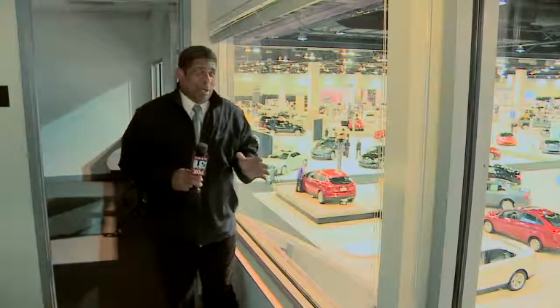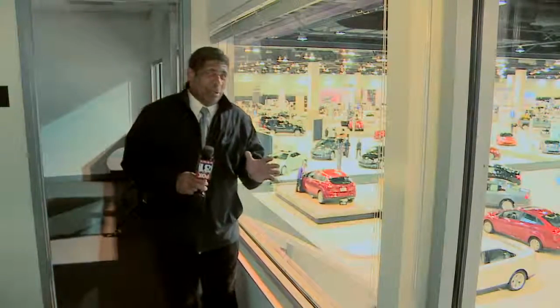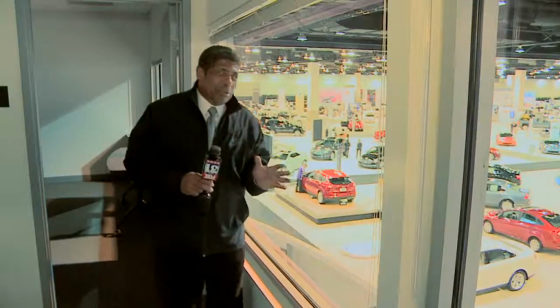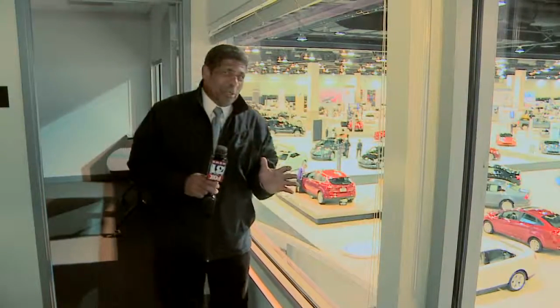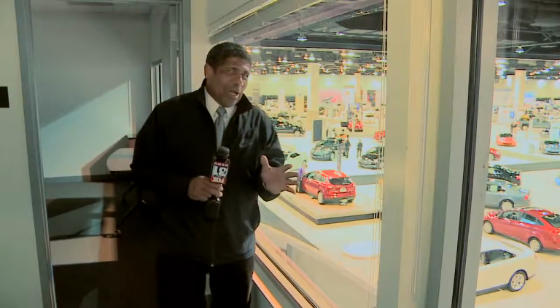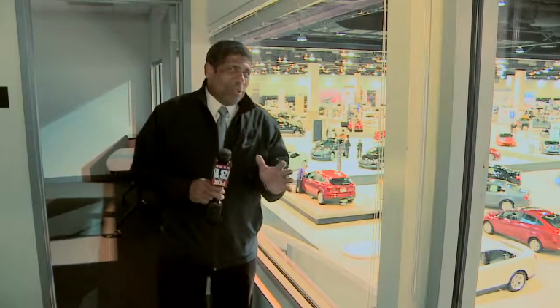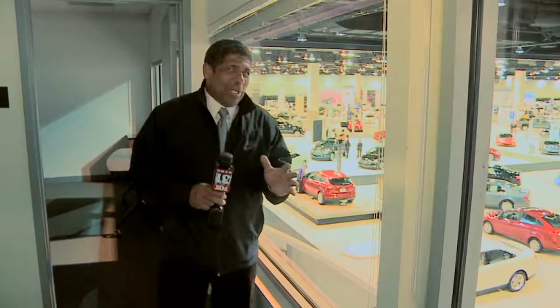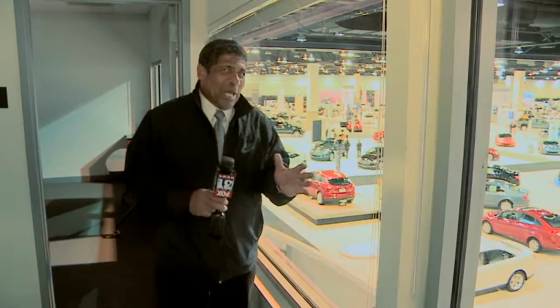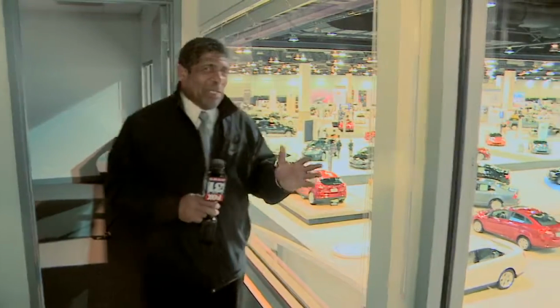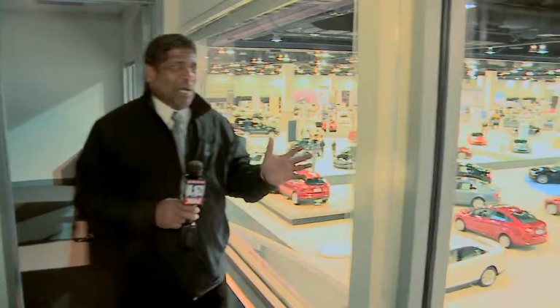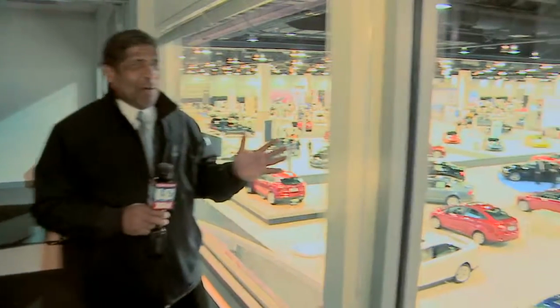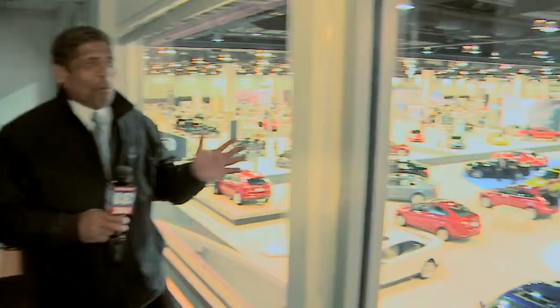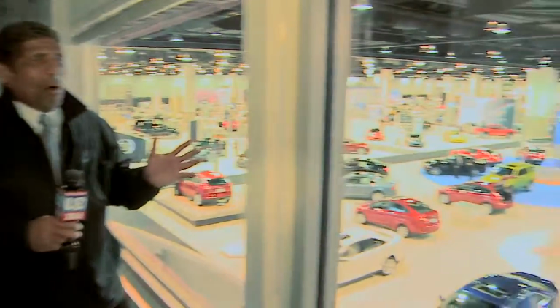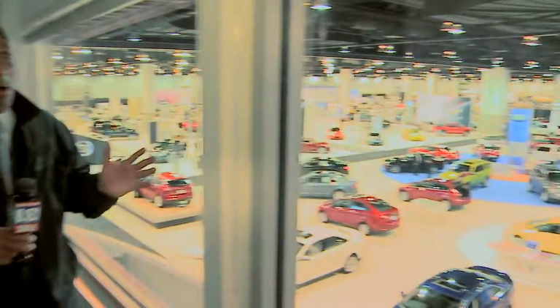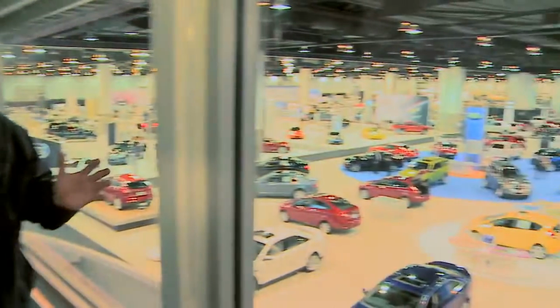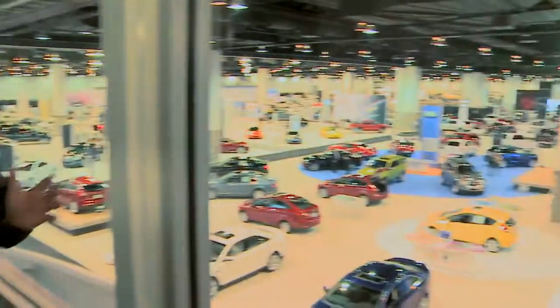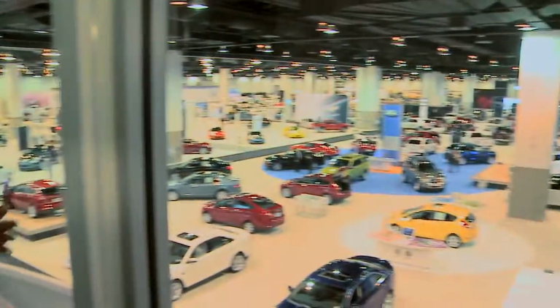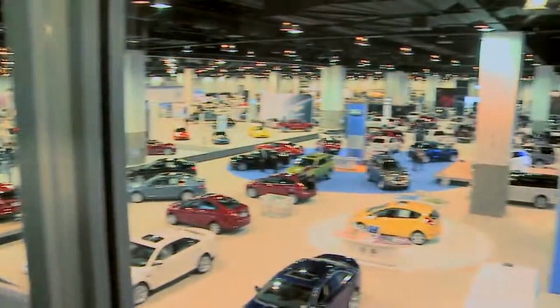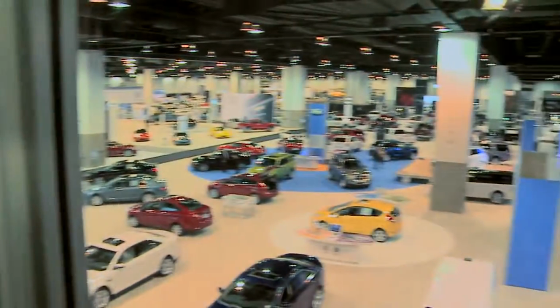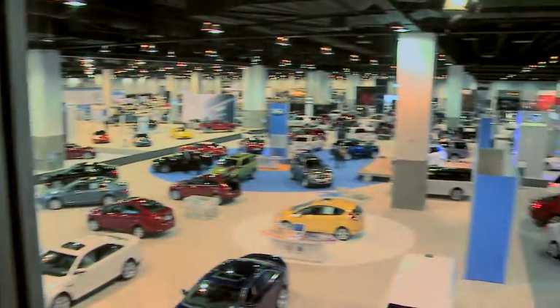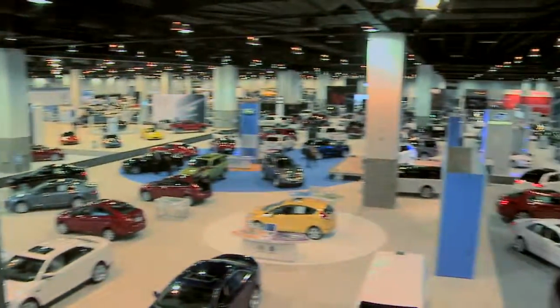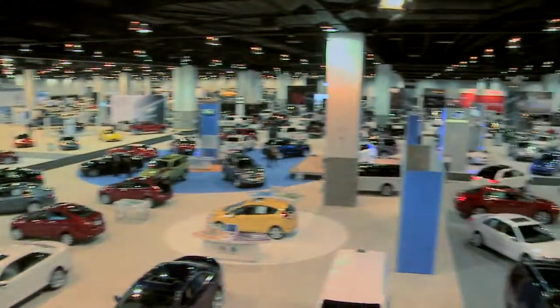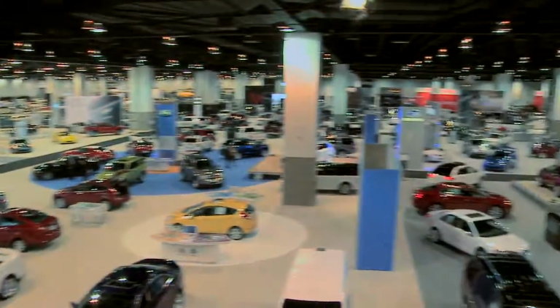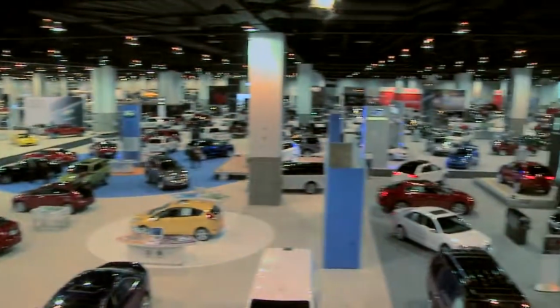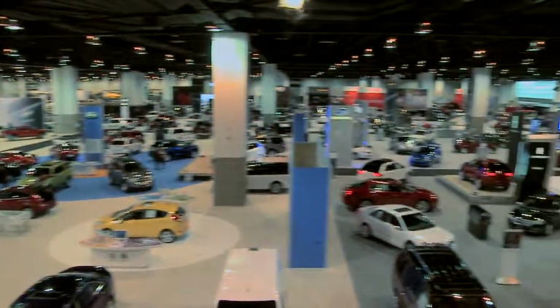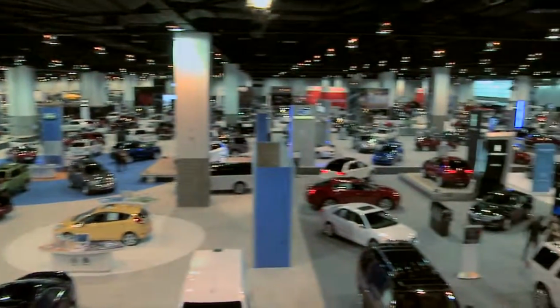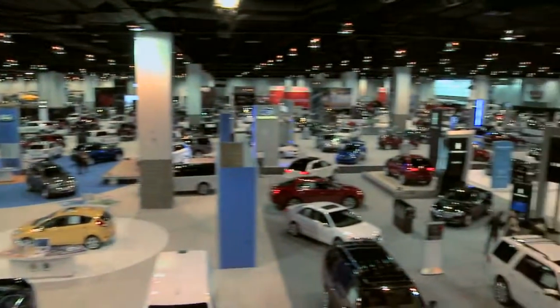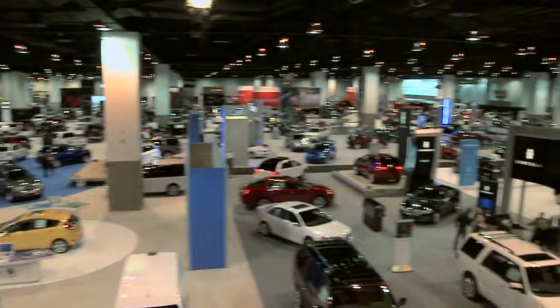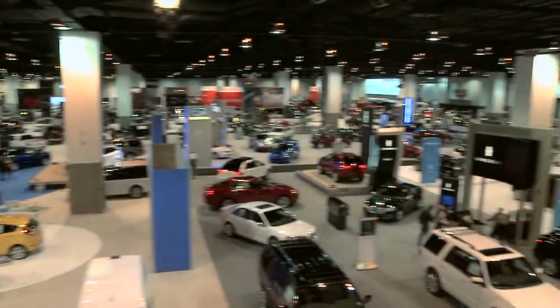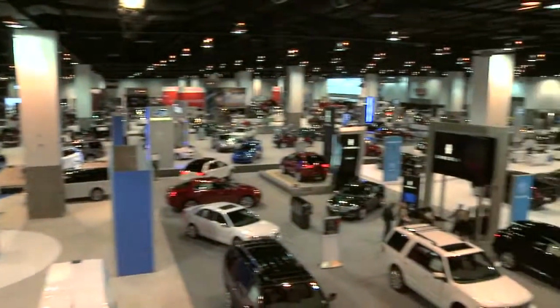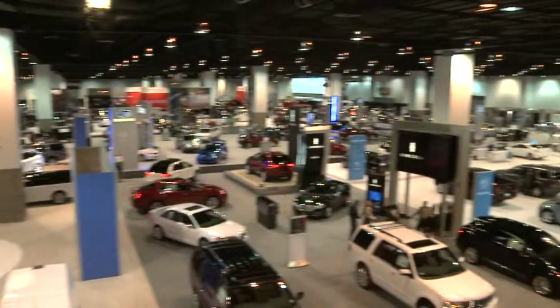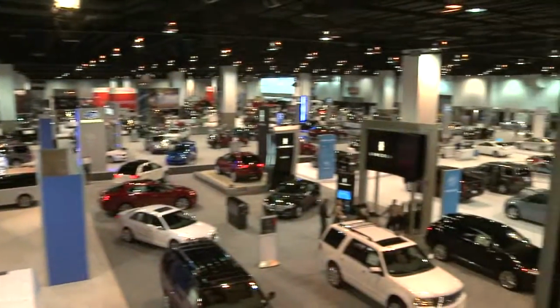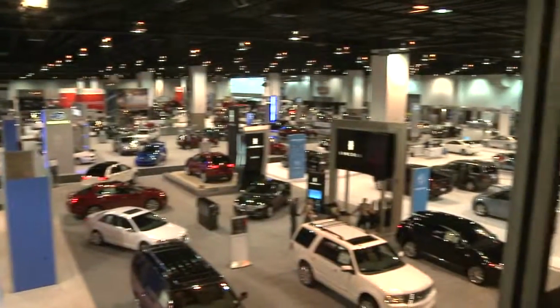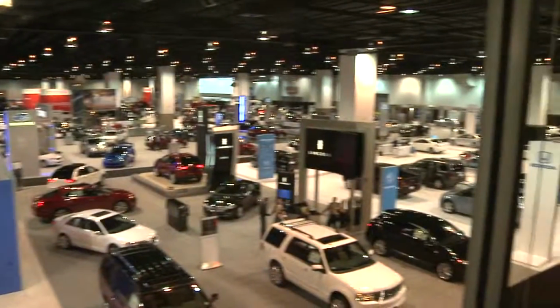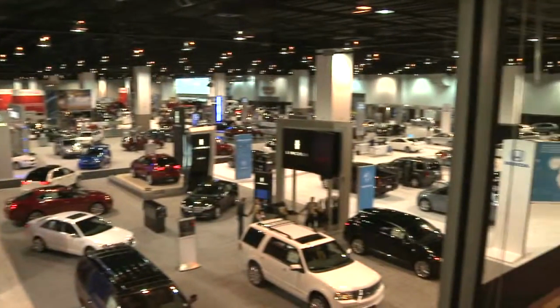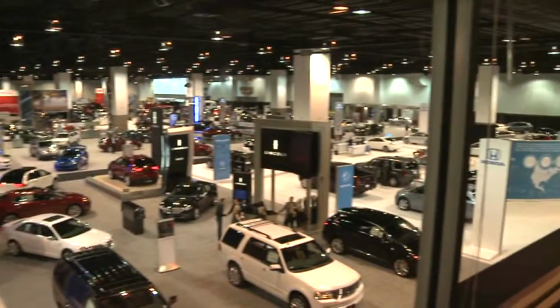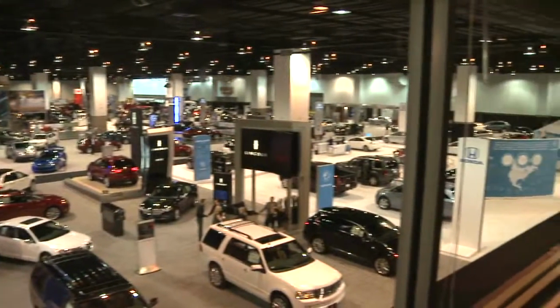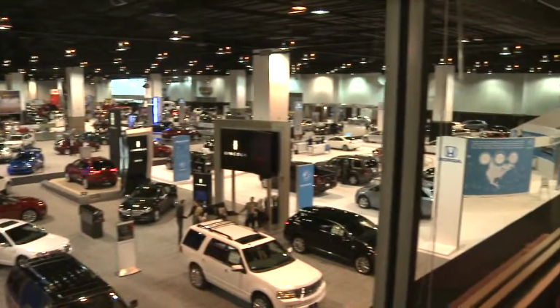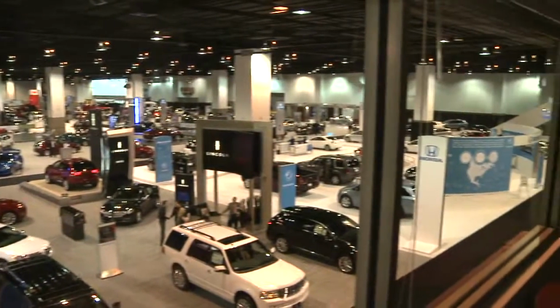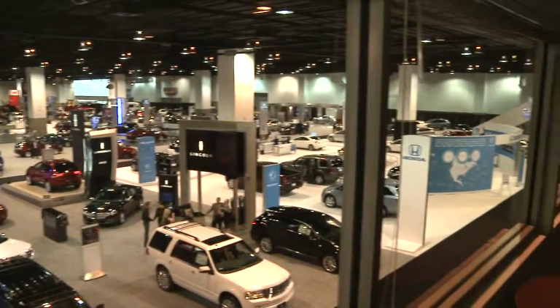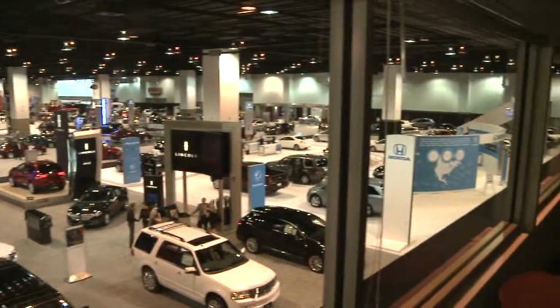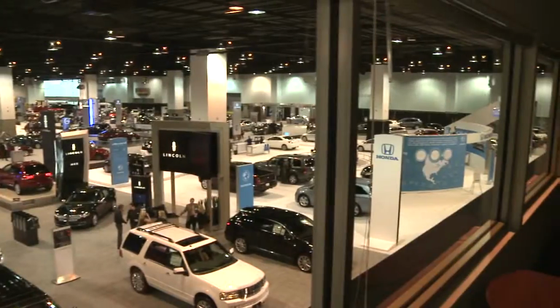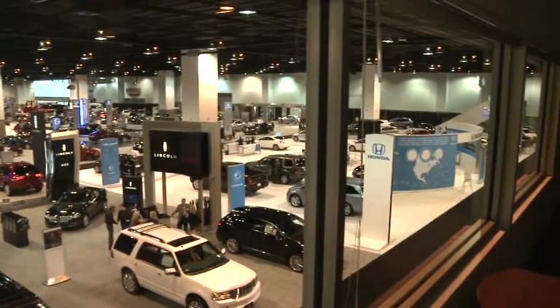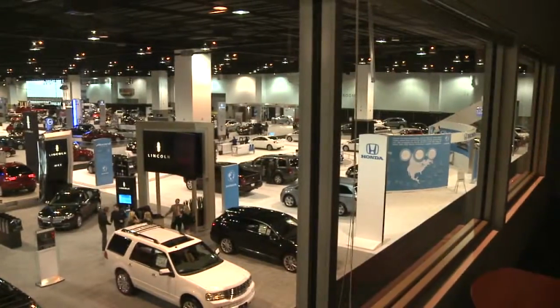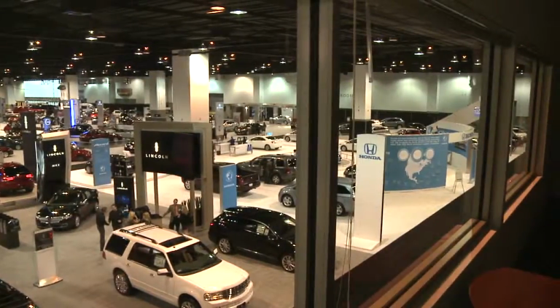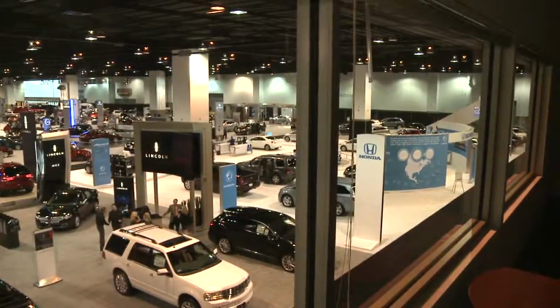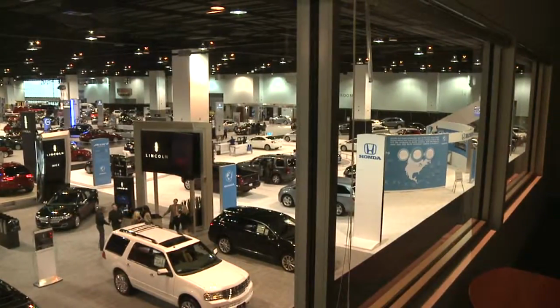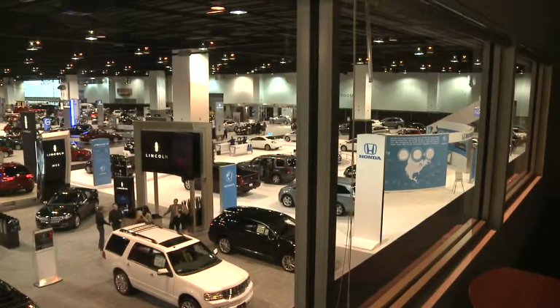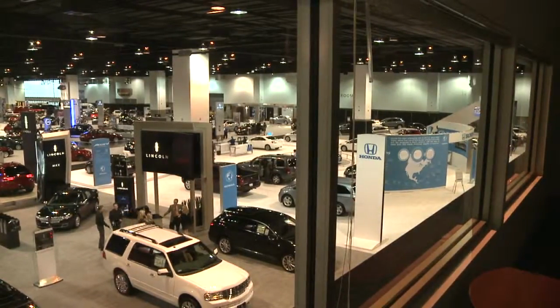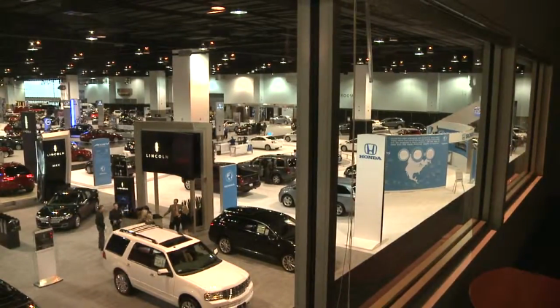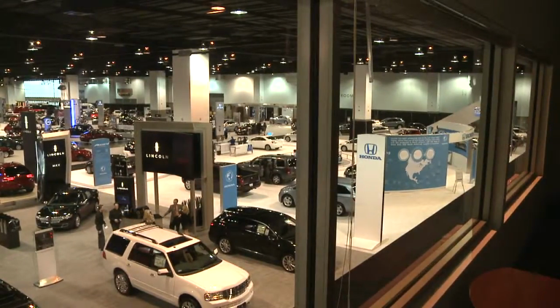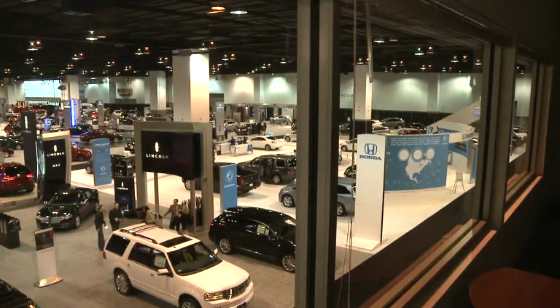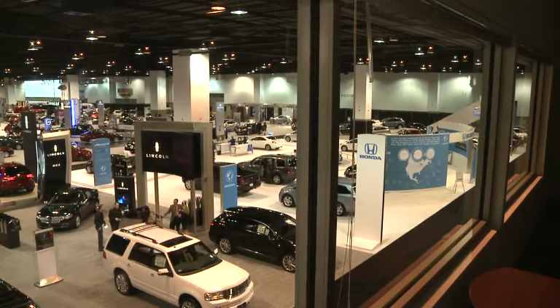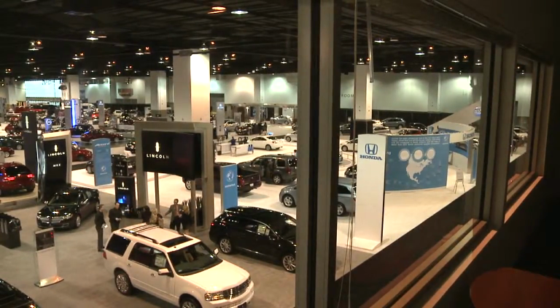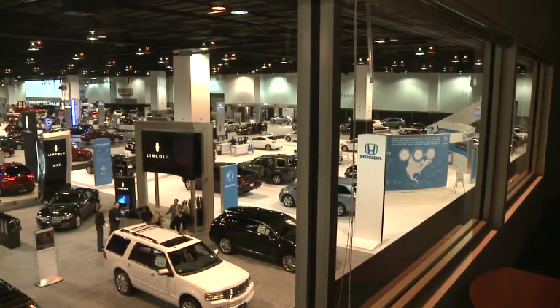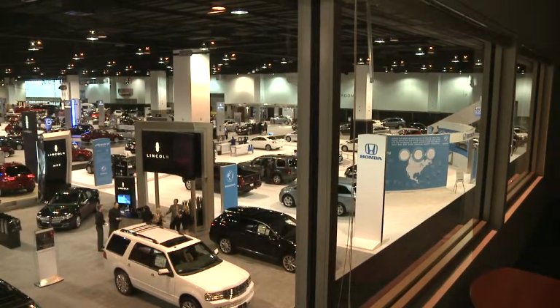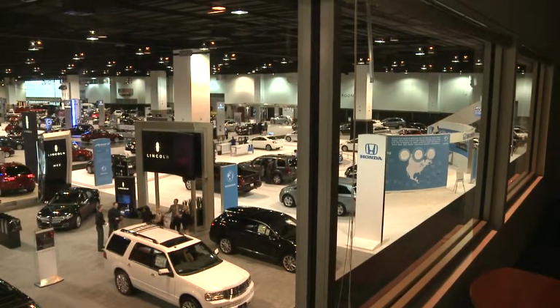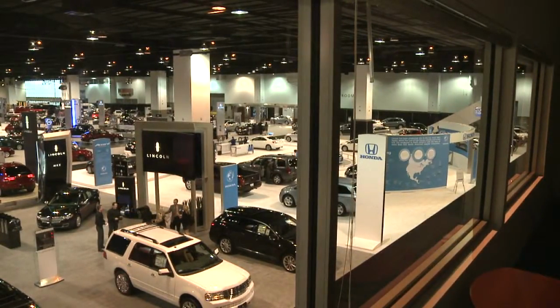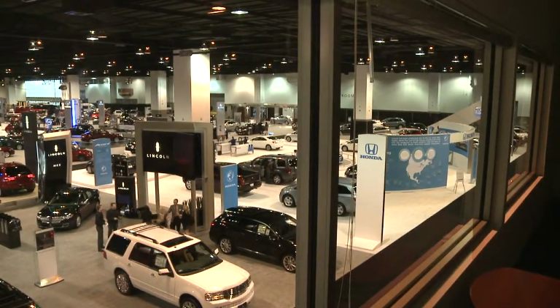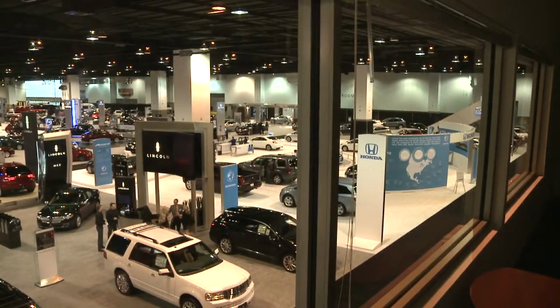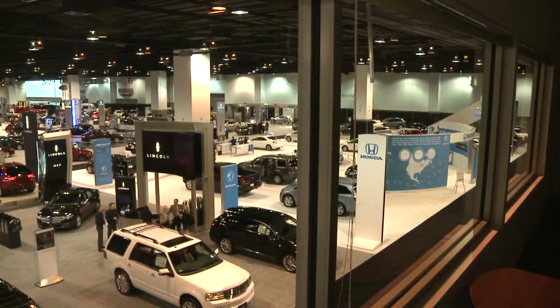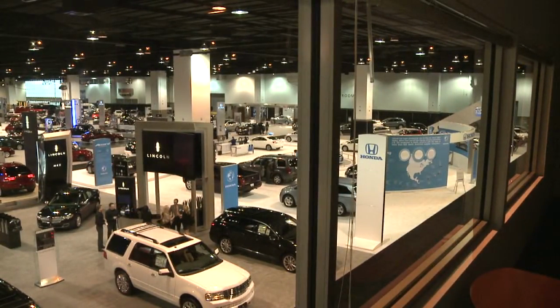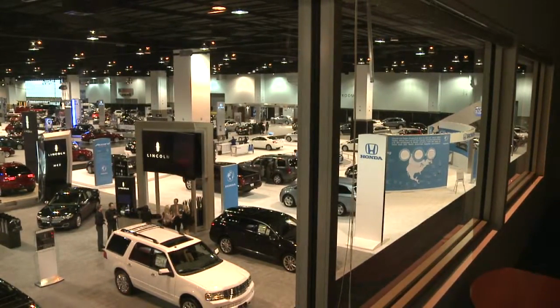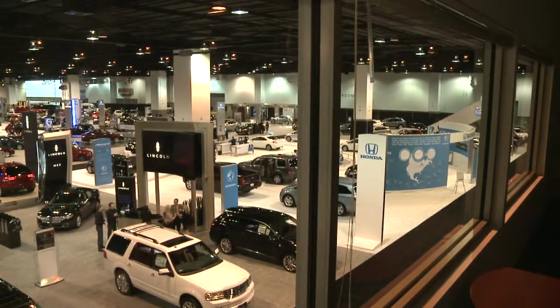There are hundreds of cars lined up all over the convention center, from exotic to green to just everyday get-you-from-here-to-there cars.